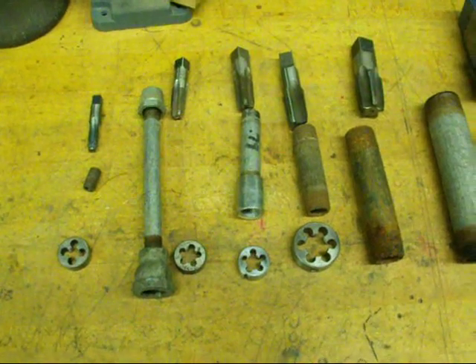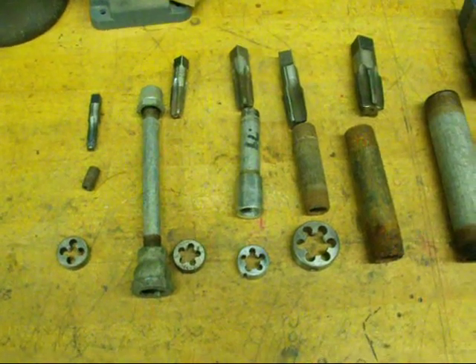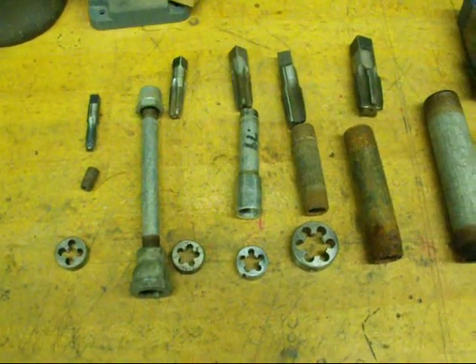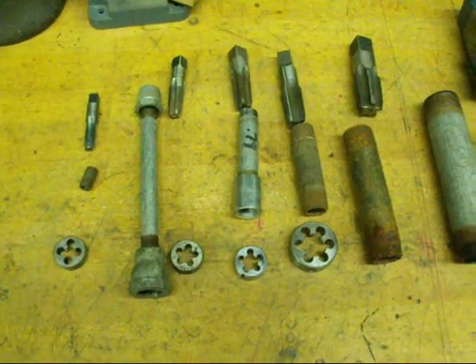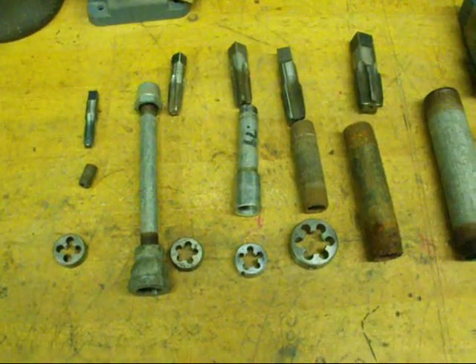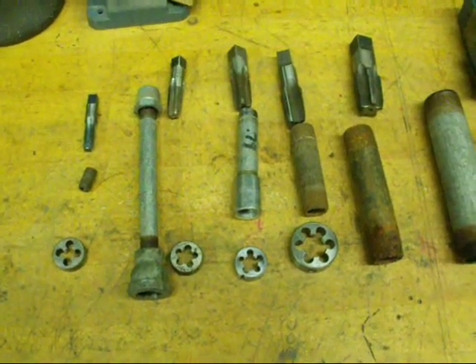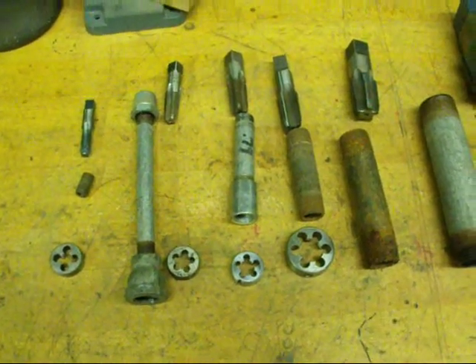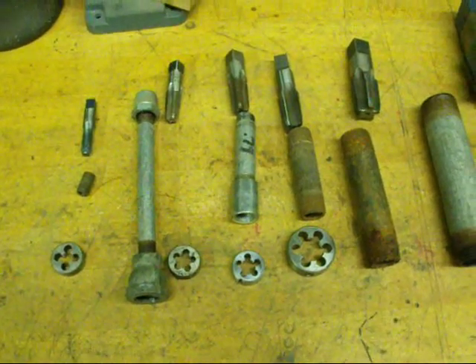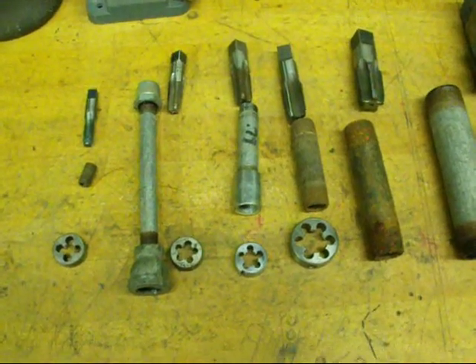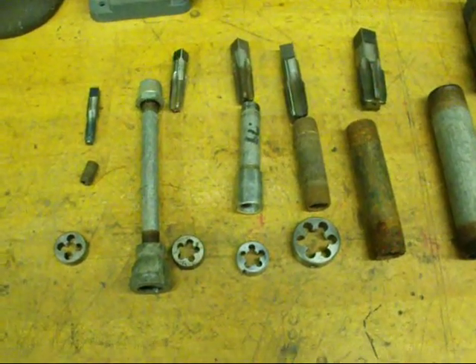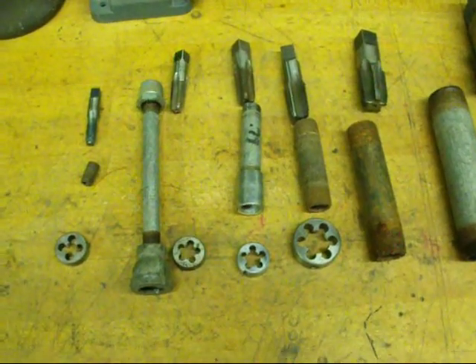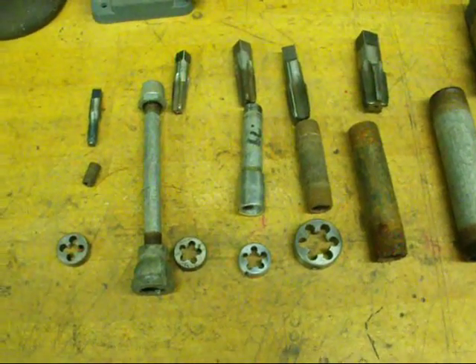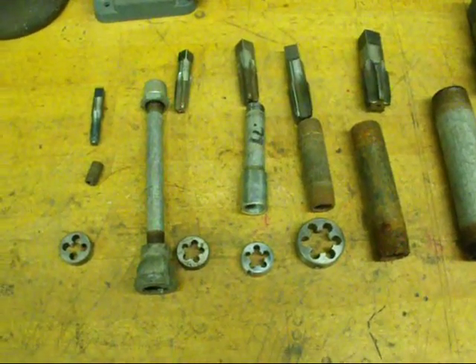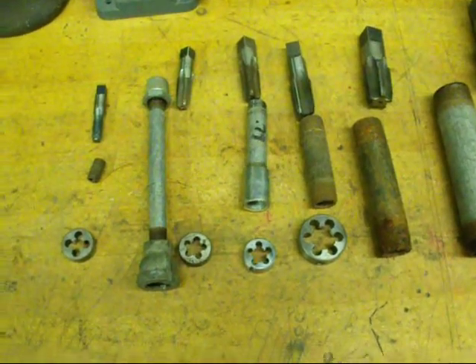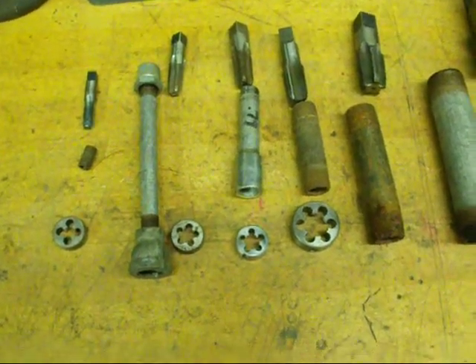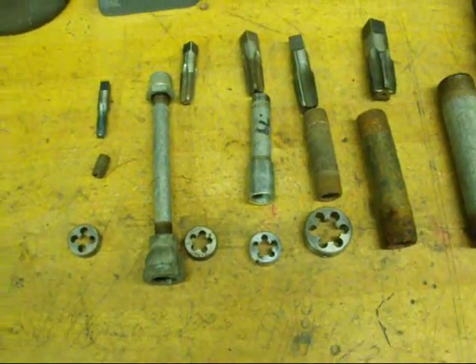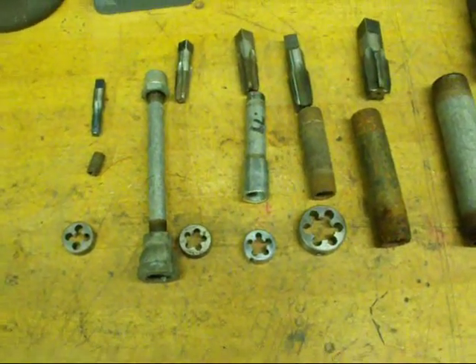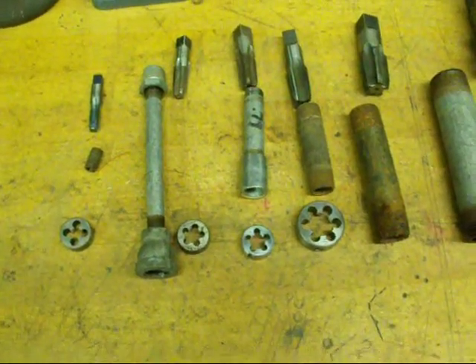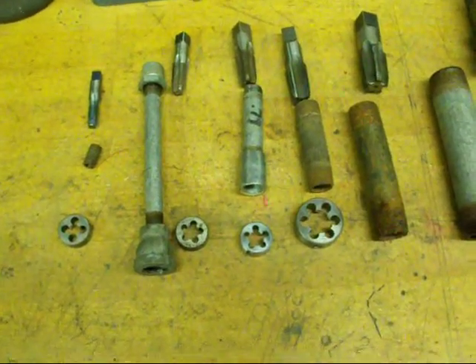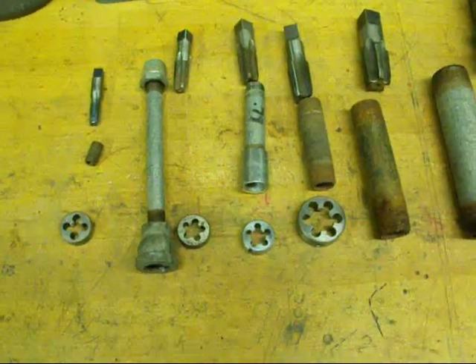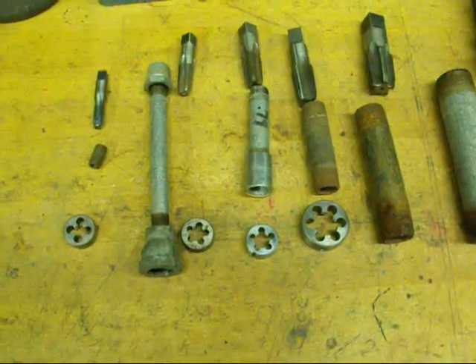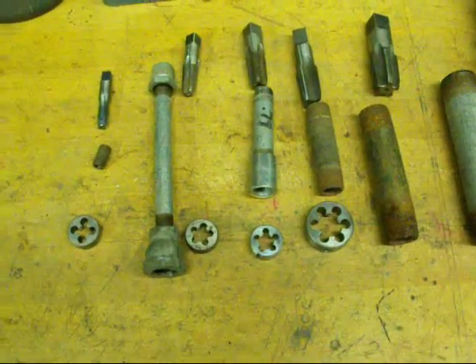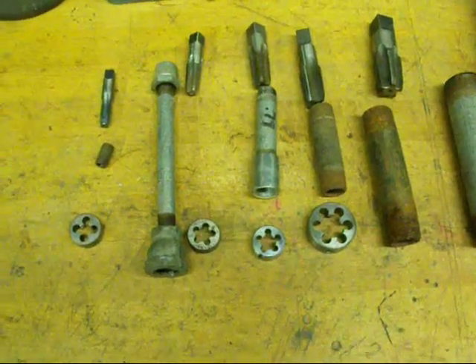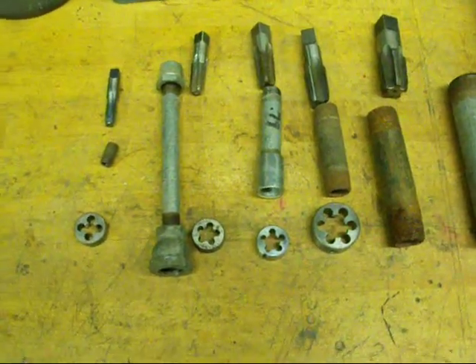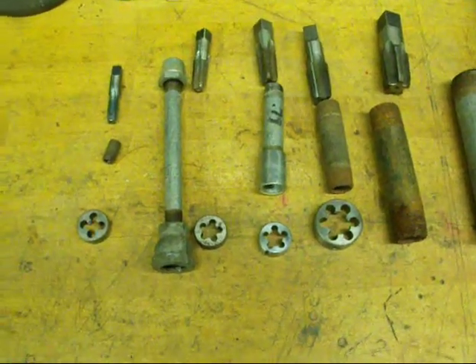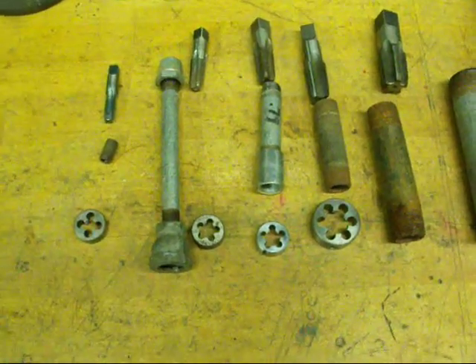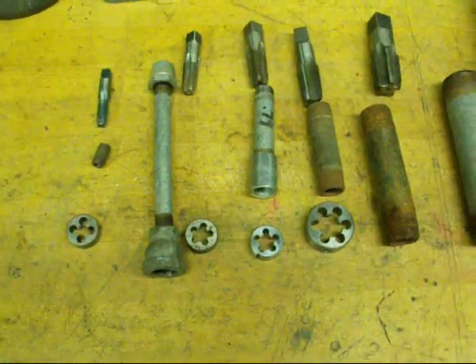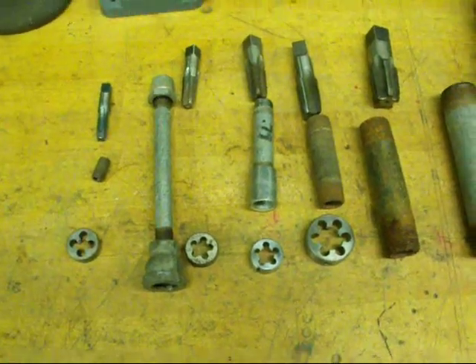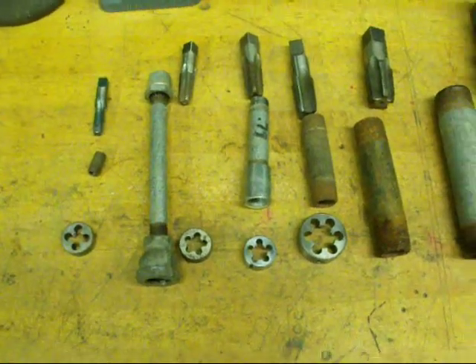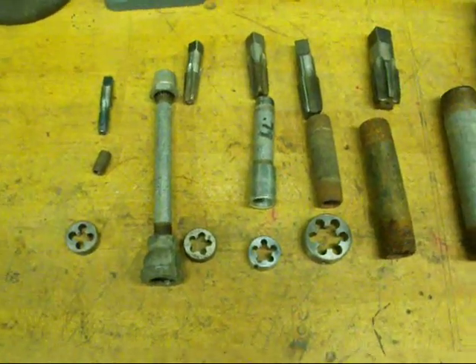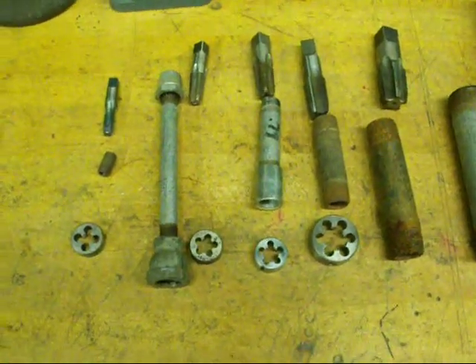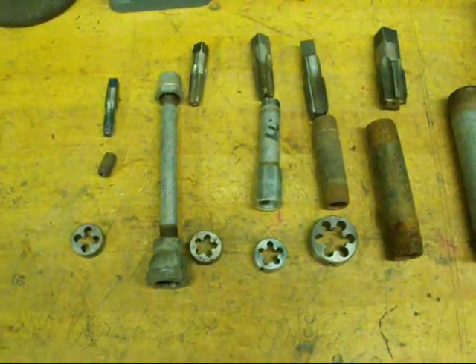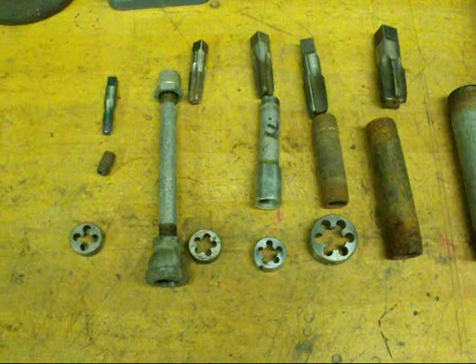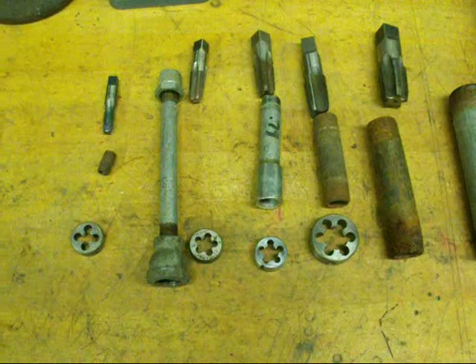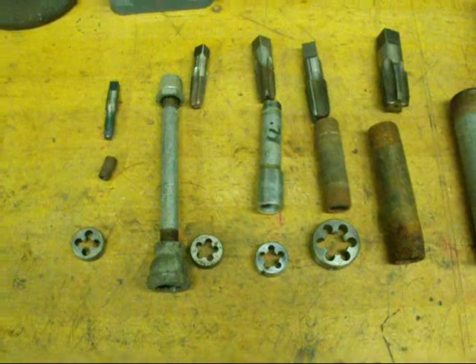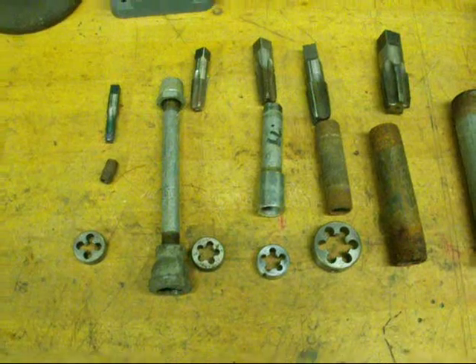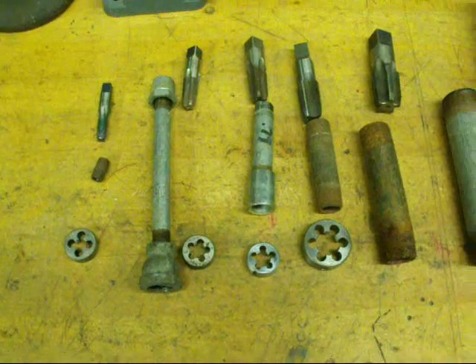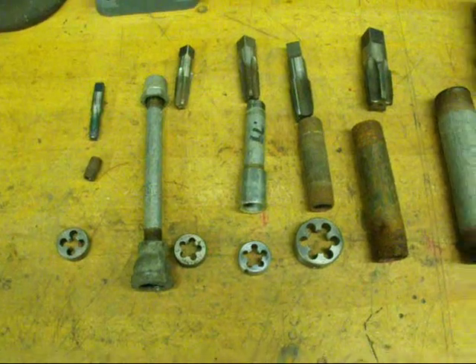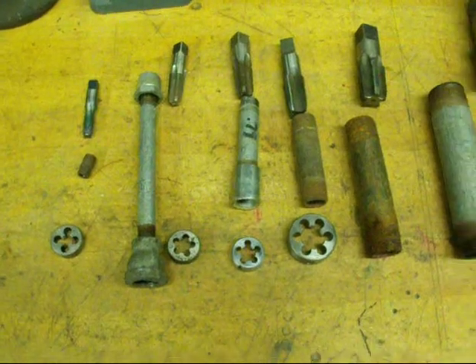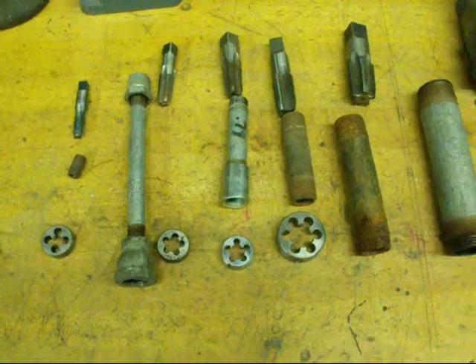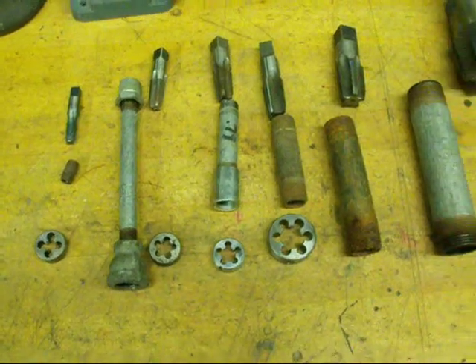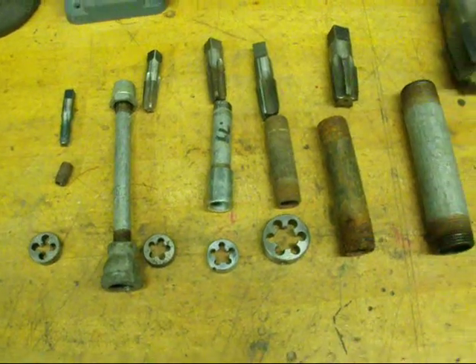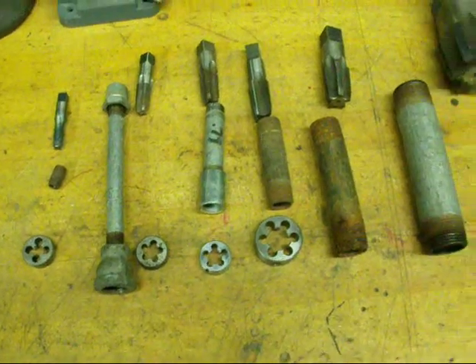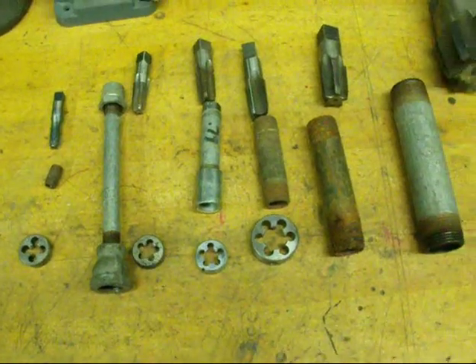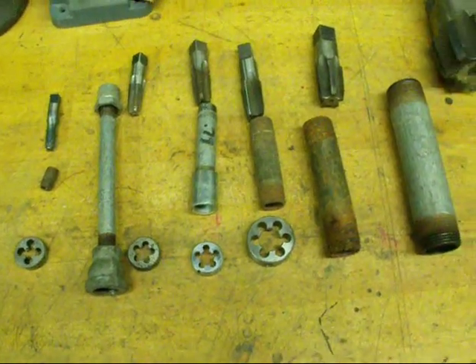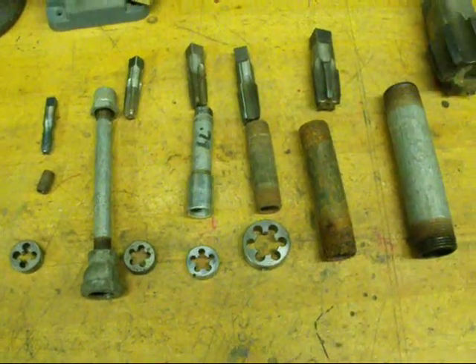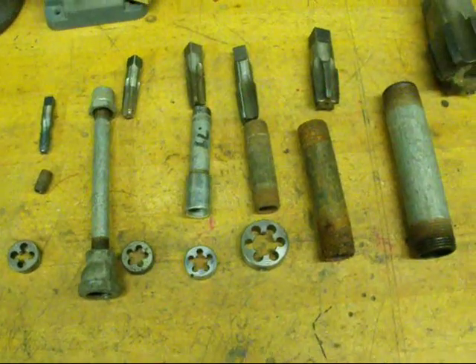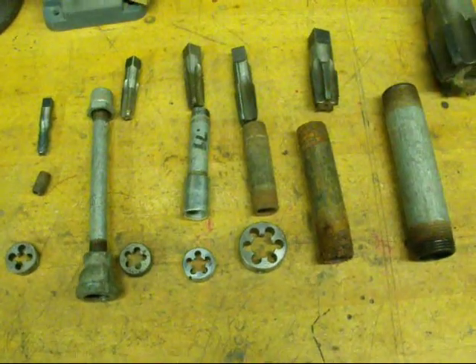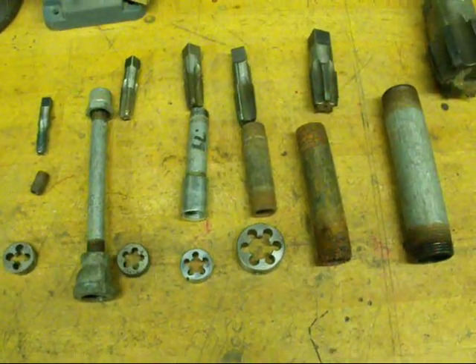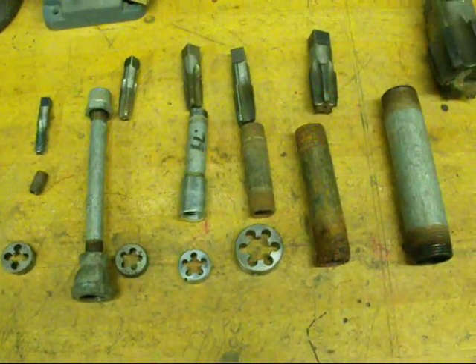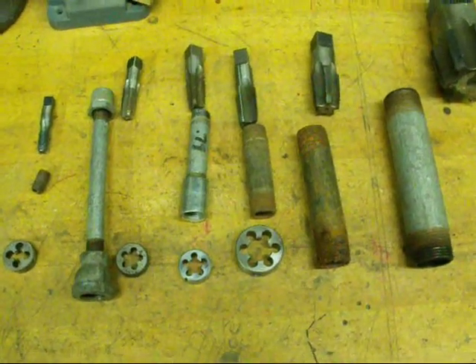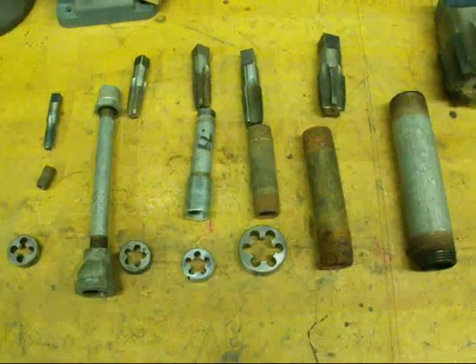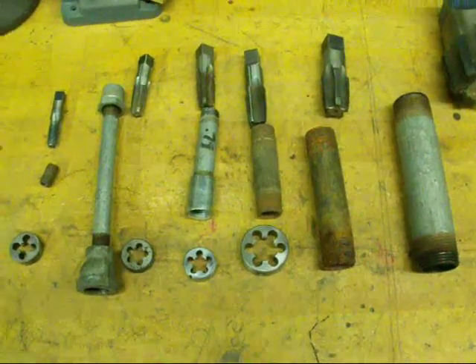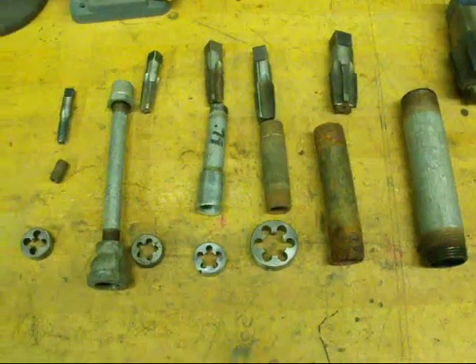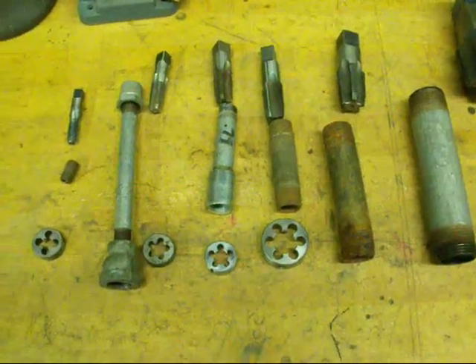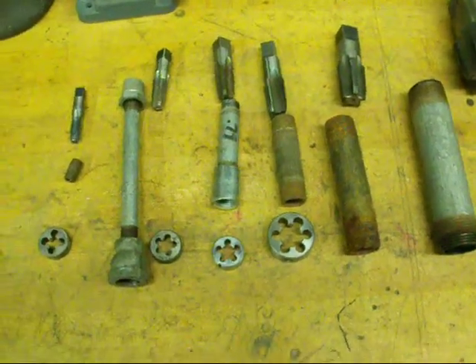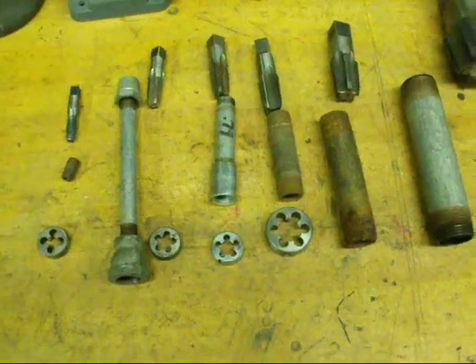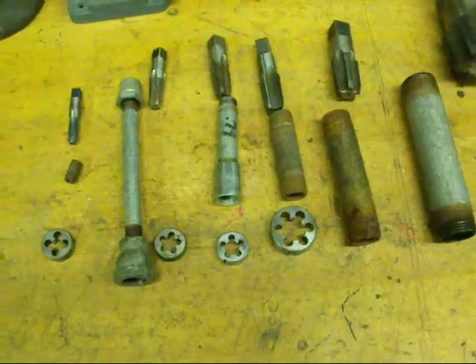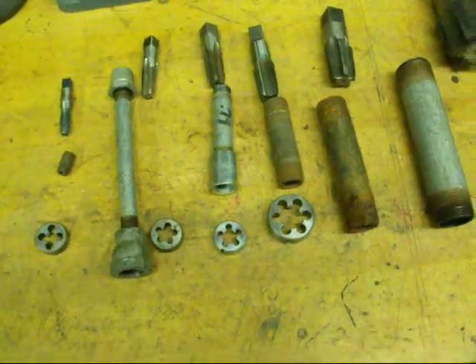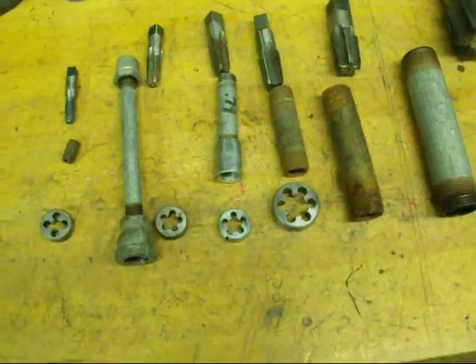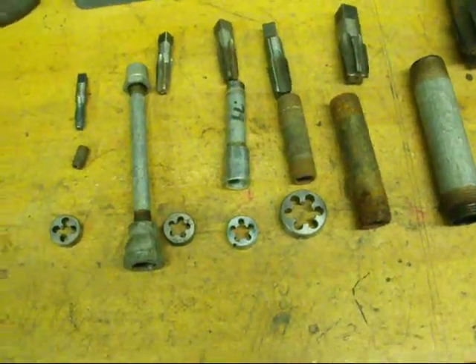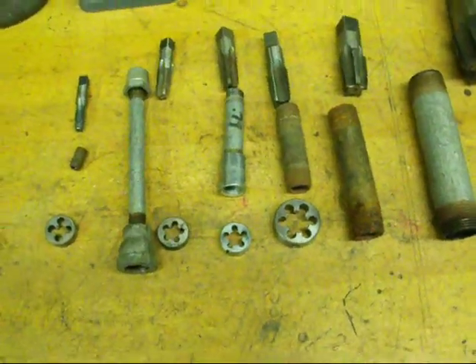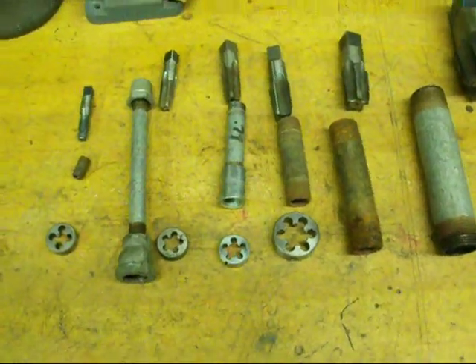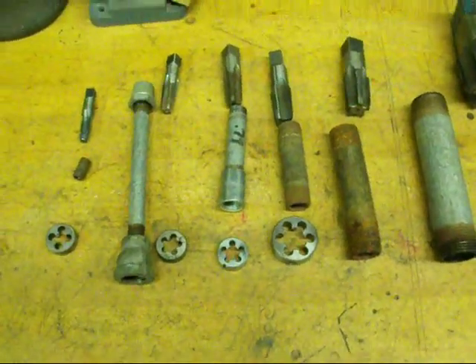Hello again, it's Tubal Cain. I'm going to give you another lesson here in old technology, namely pipe threads.